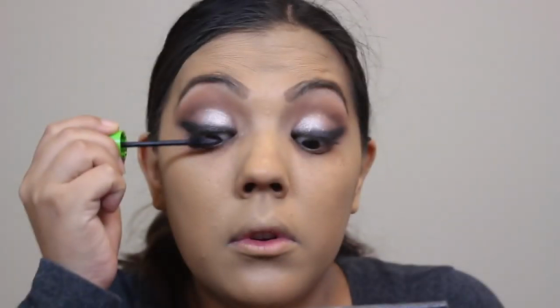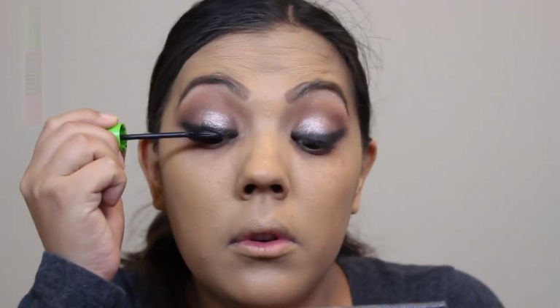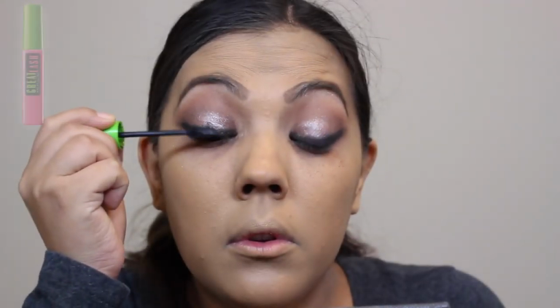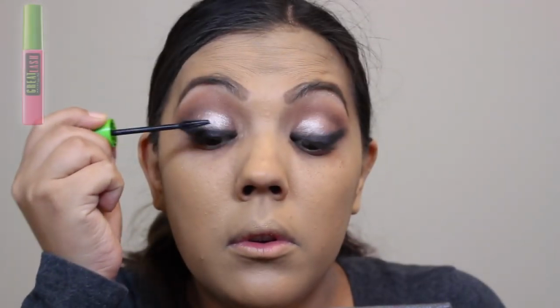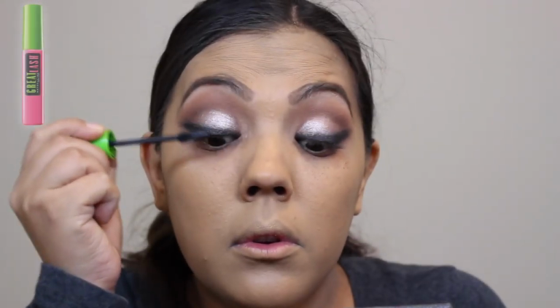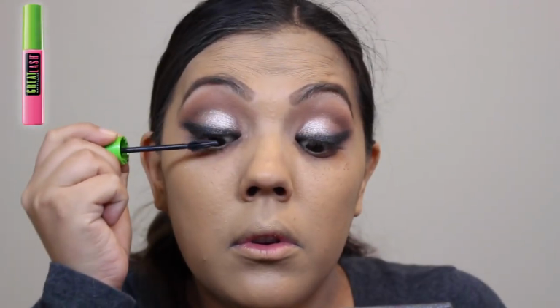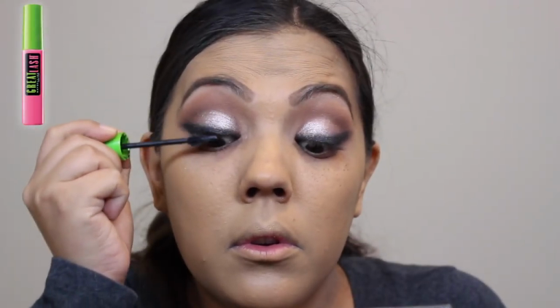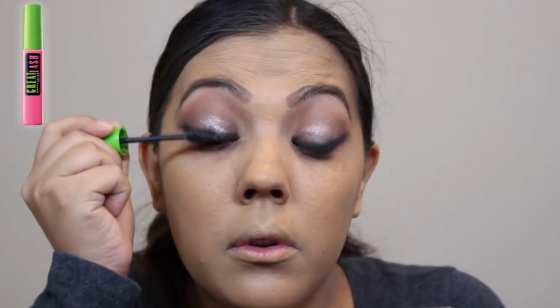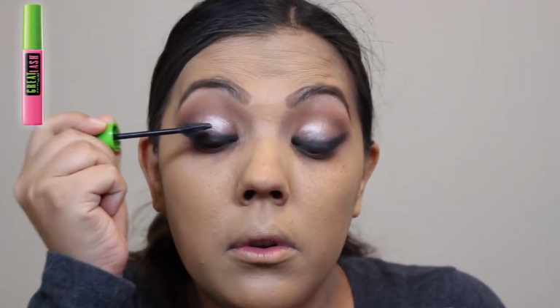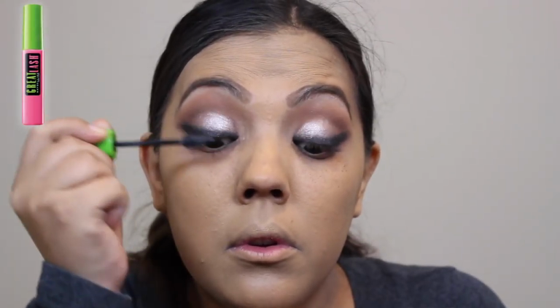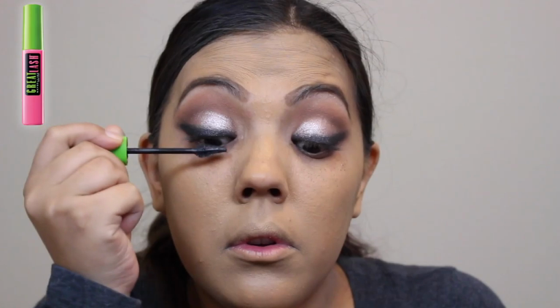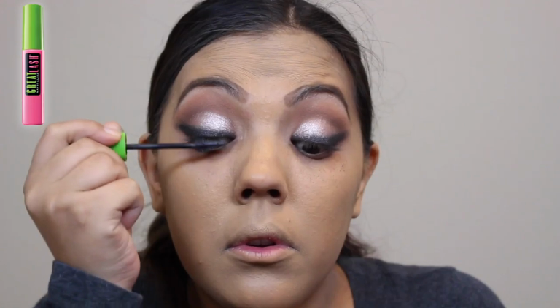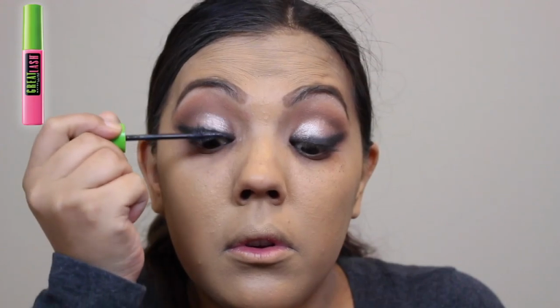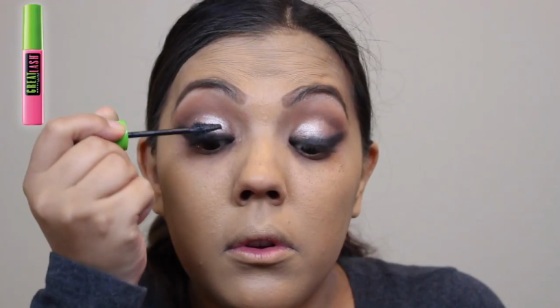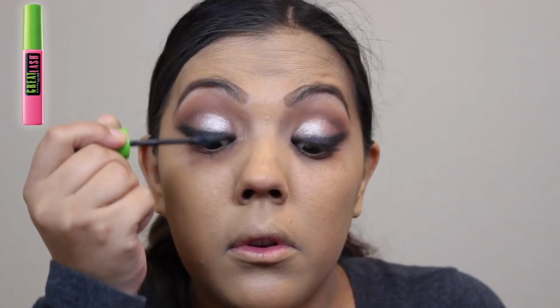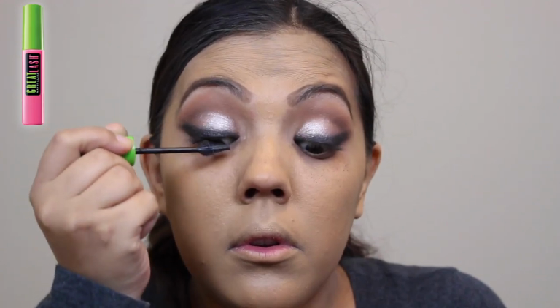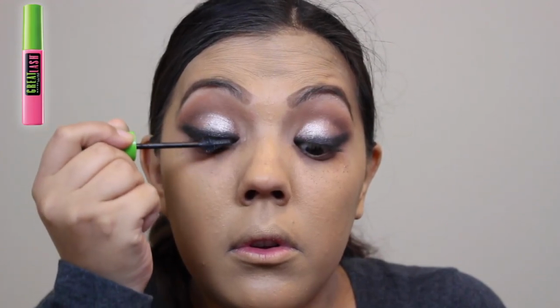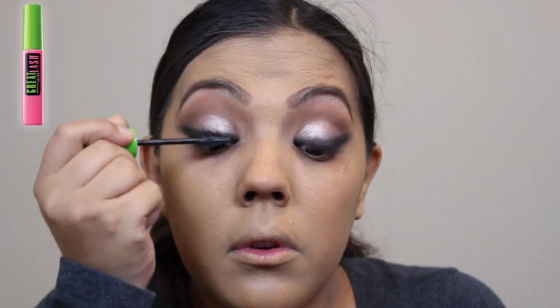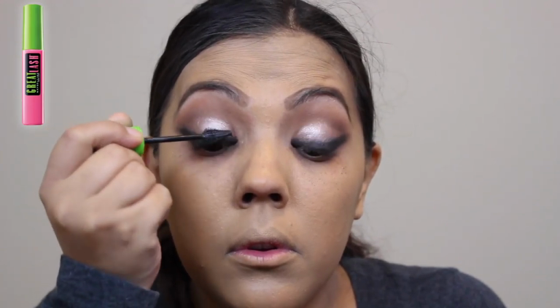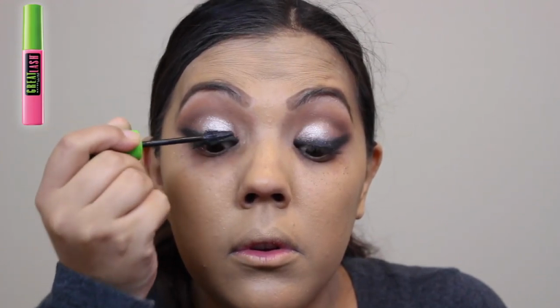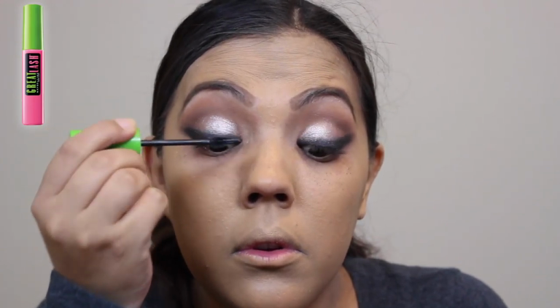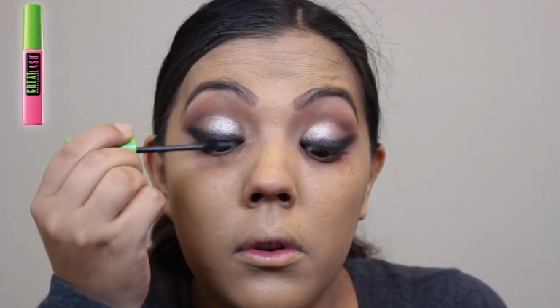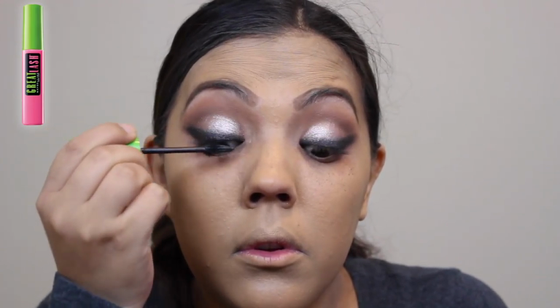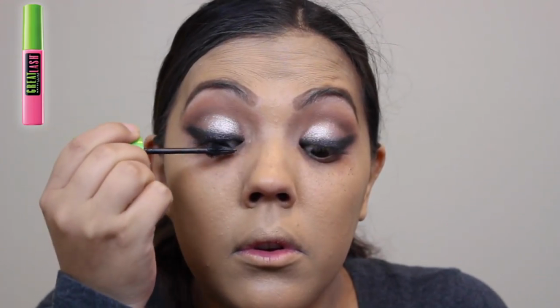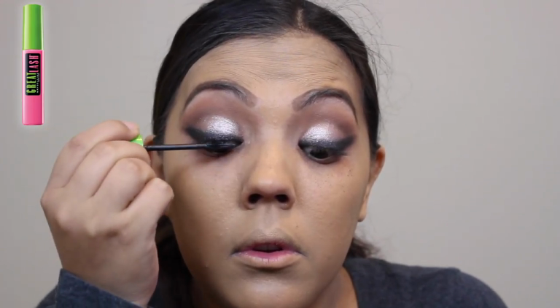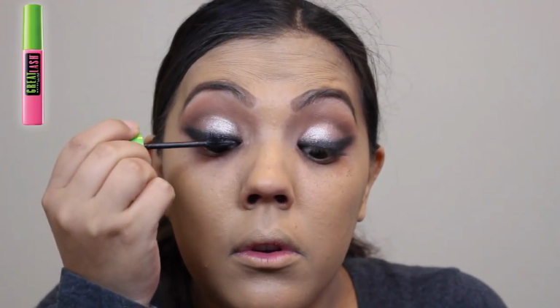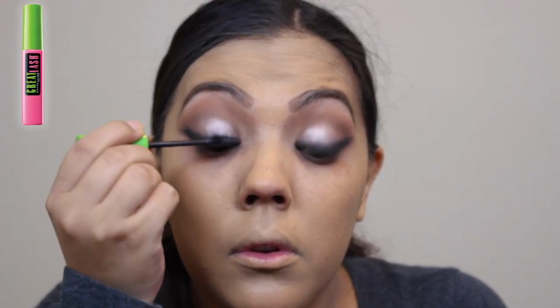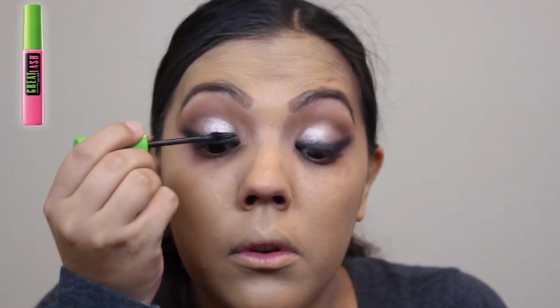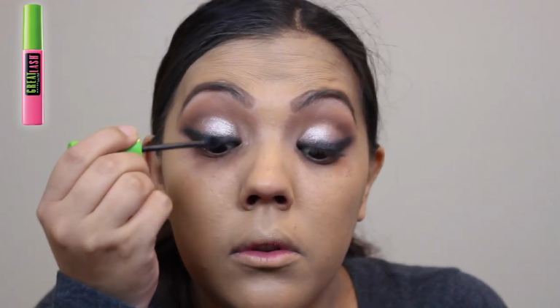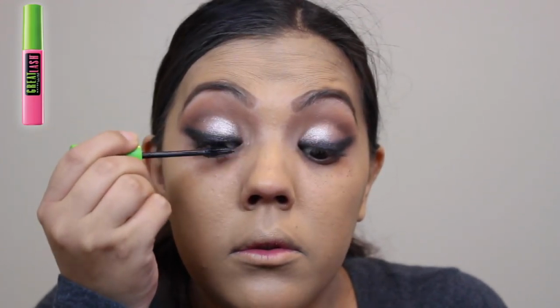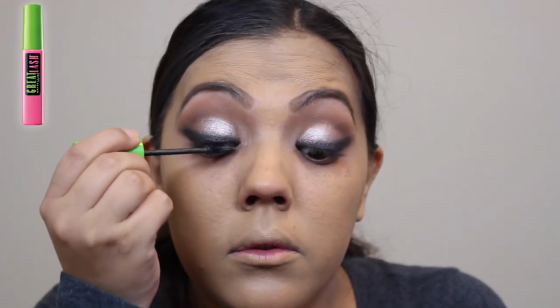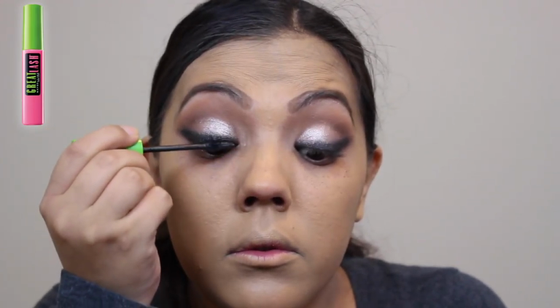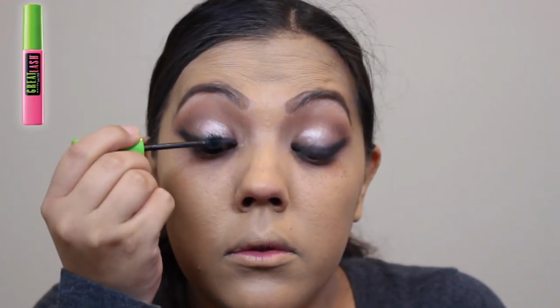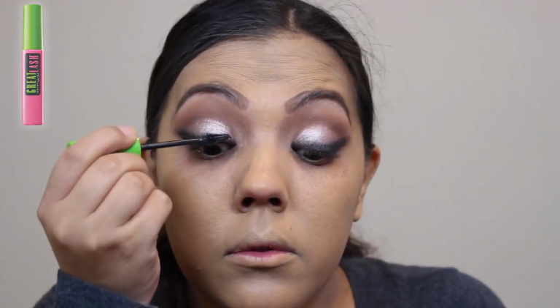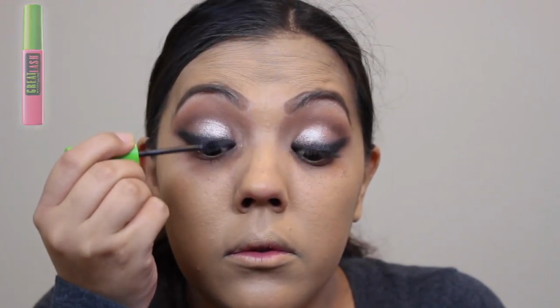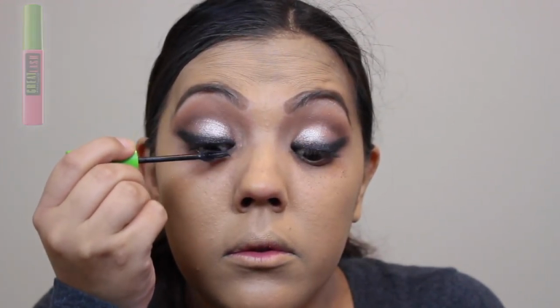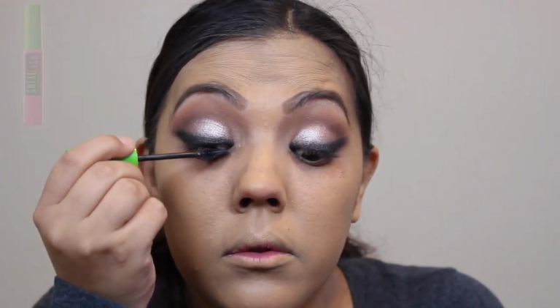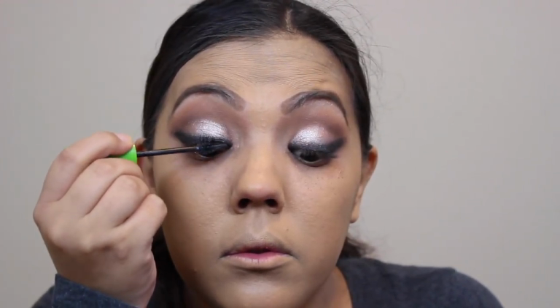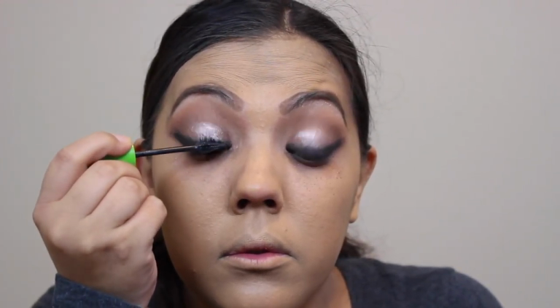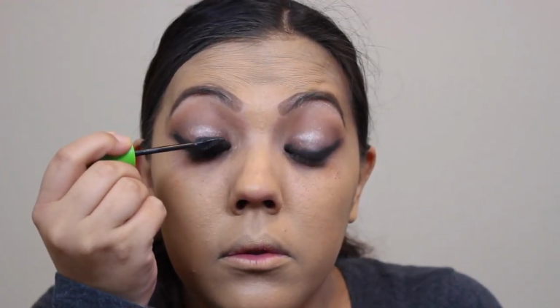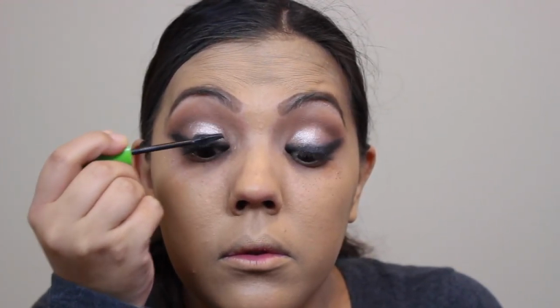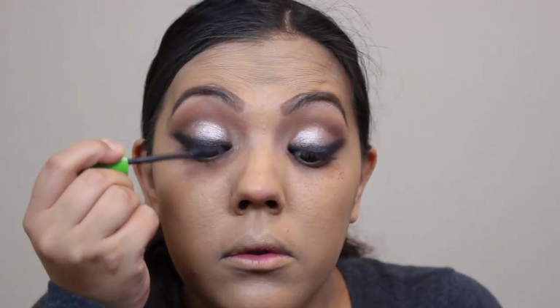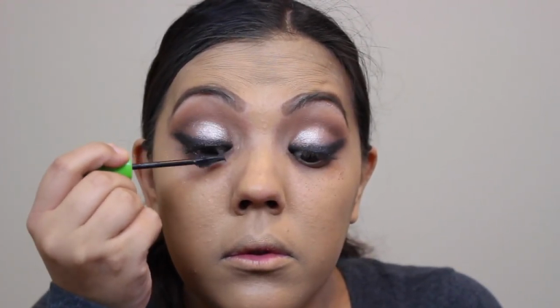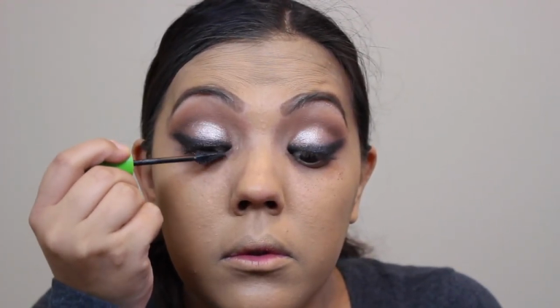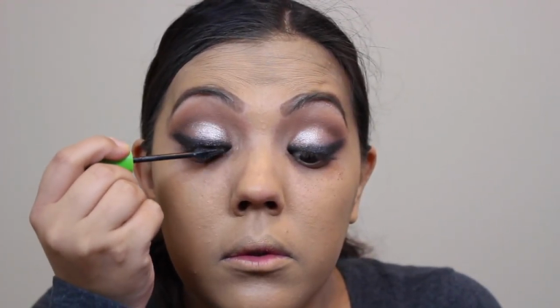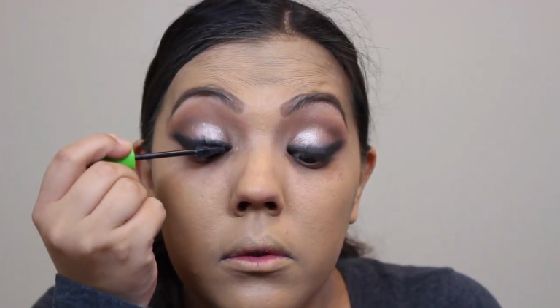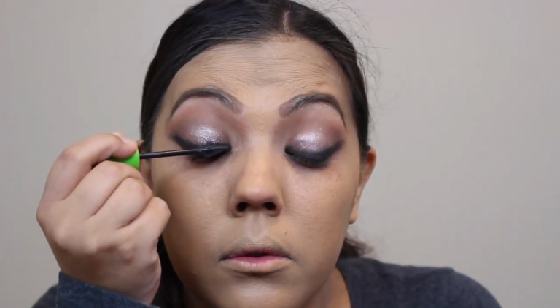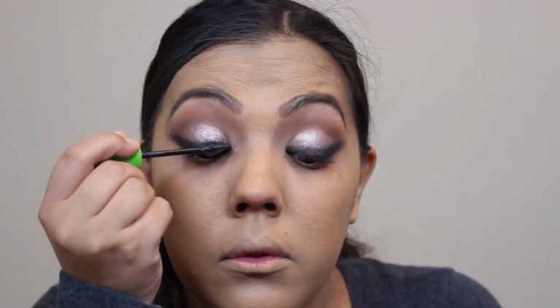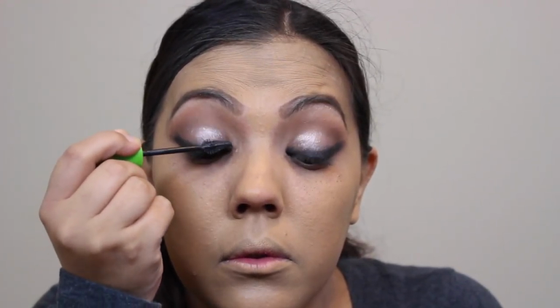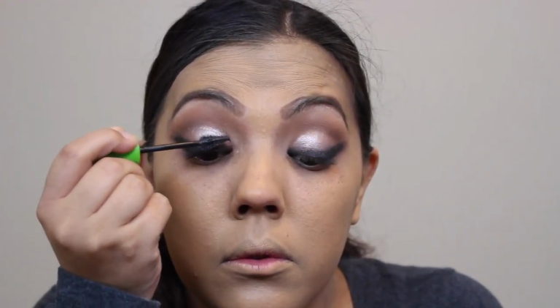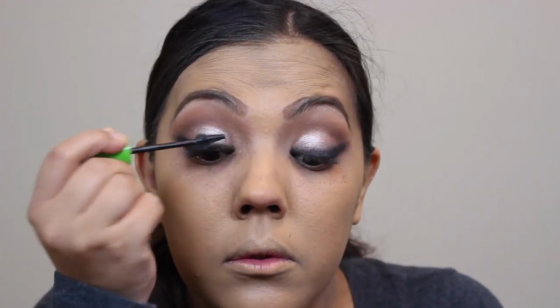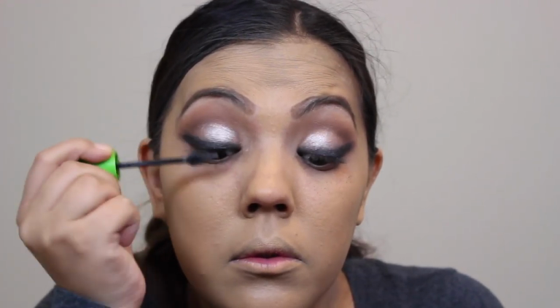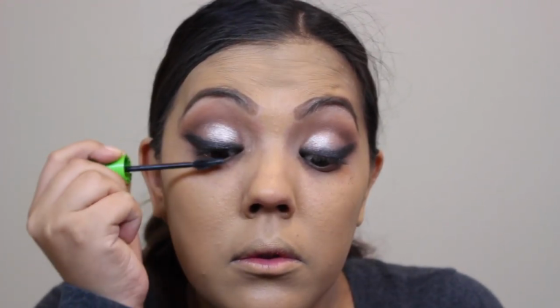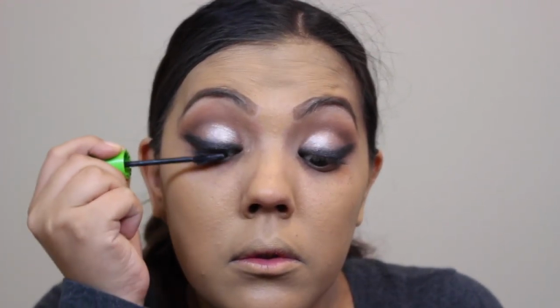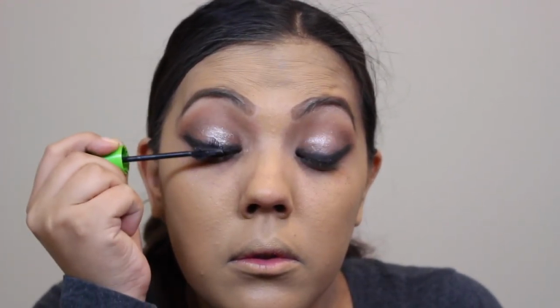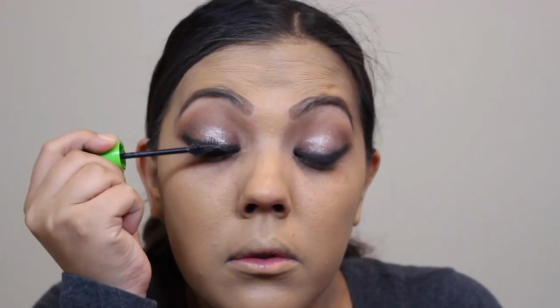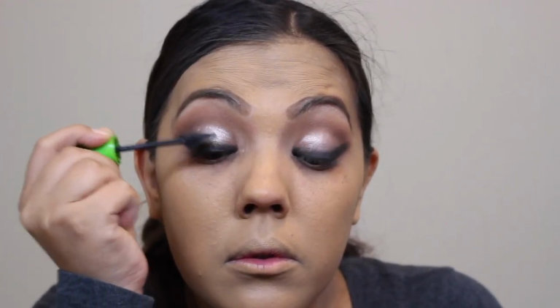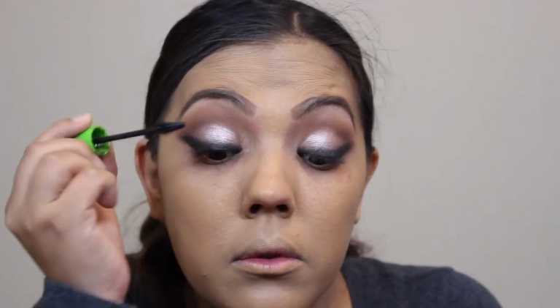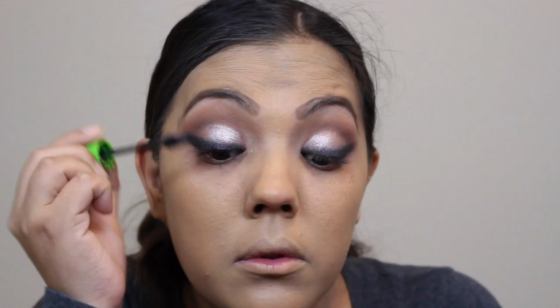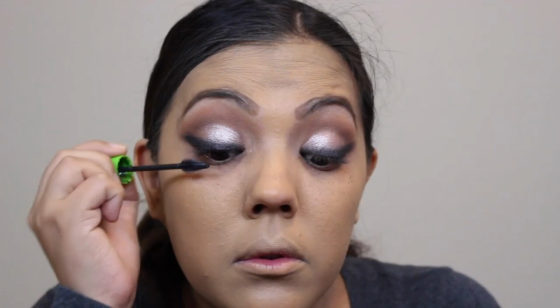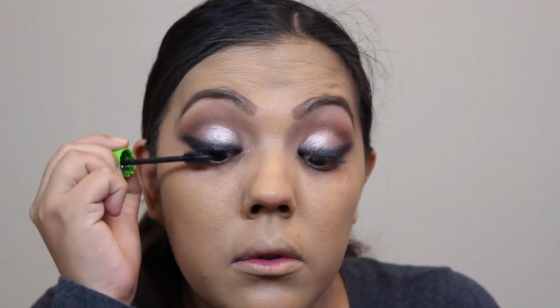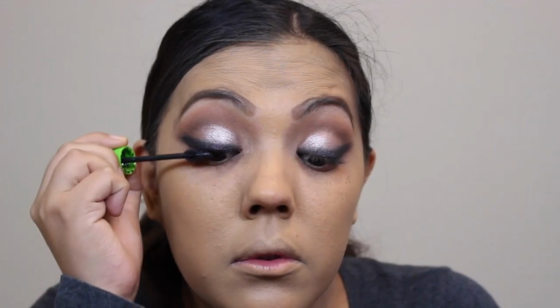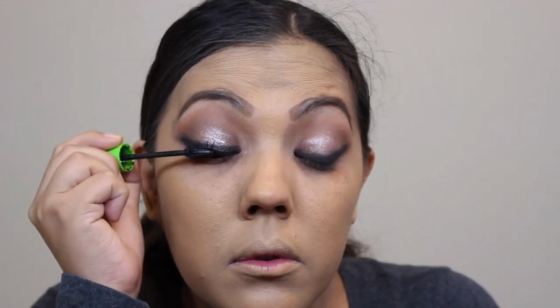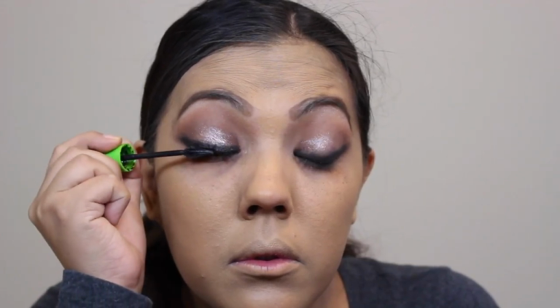Now I'll be using the Great Lash mascara in Blackest Black to apply to all my lashes before I apply the false lashes.